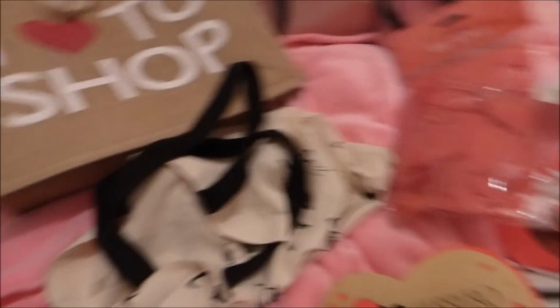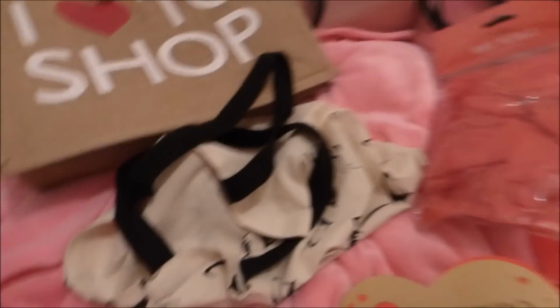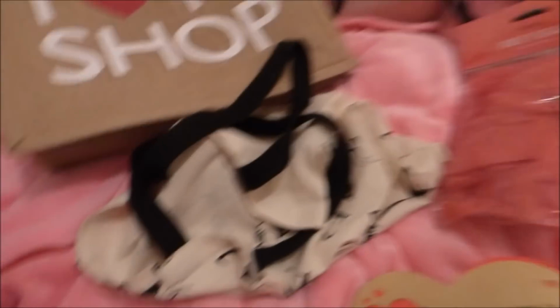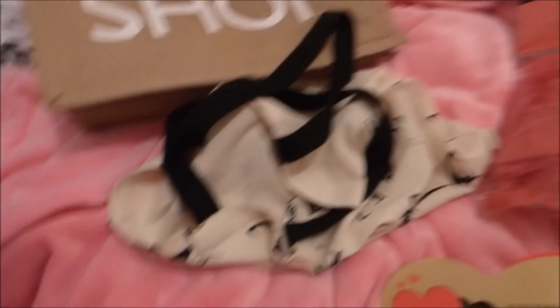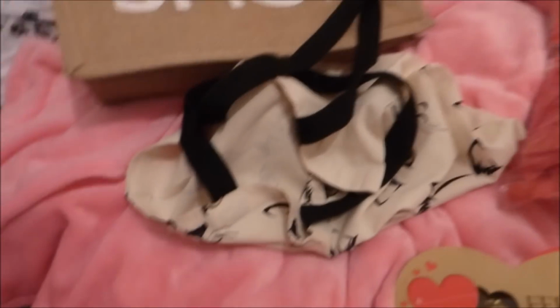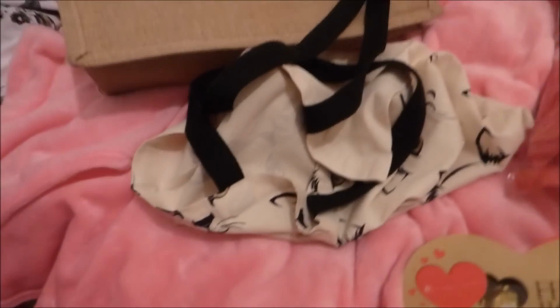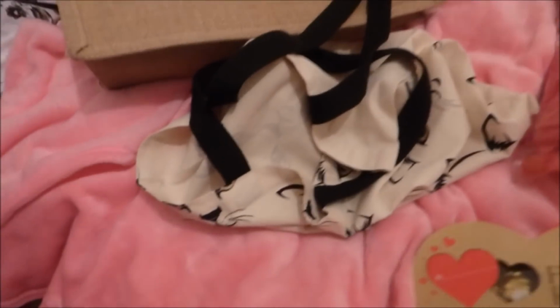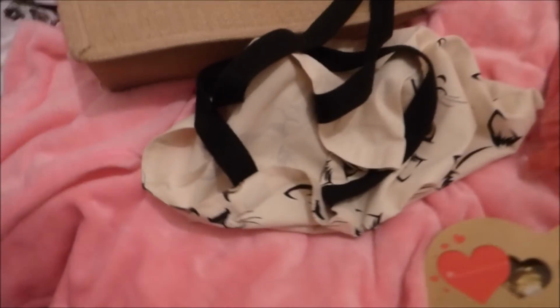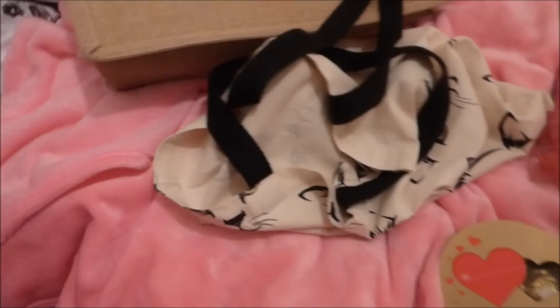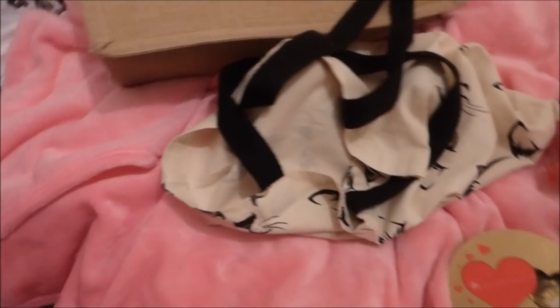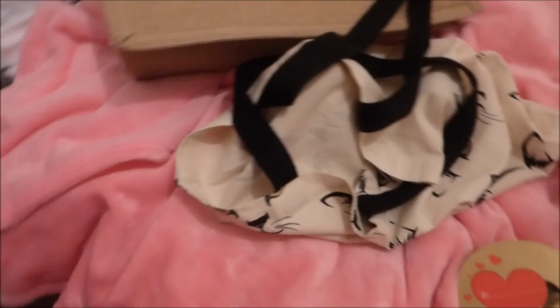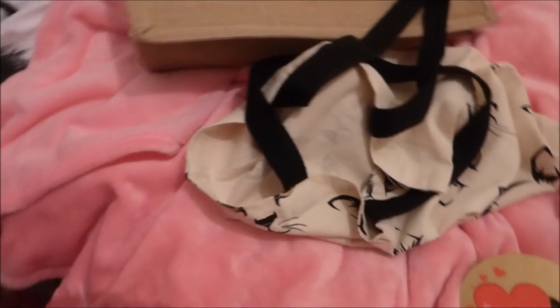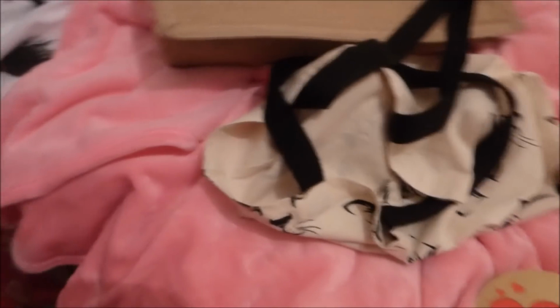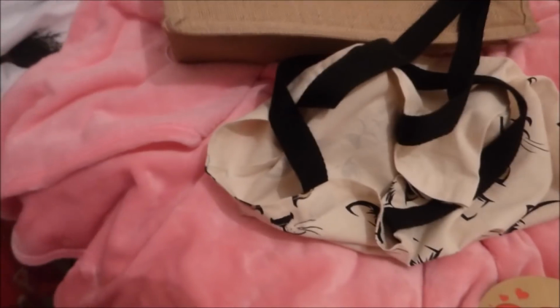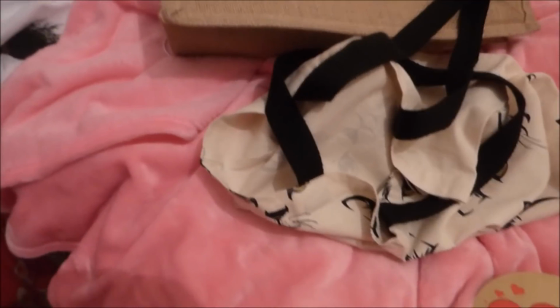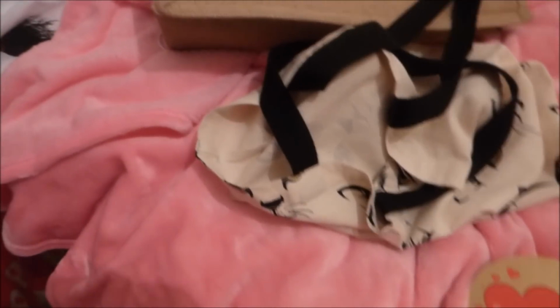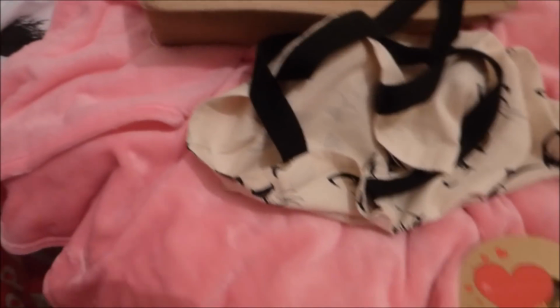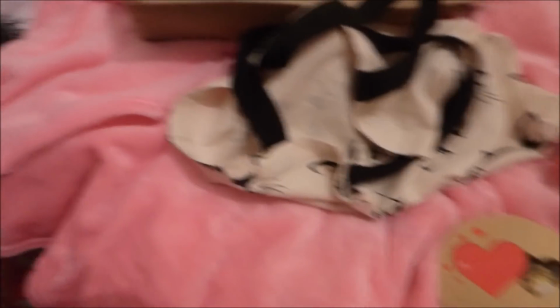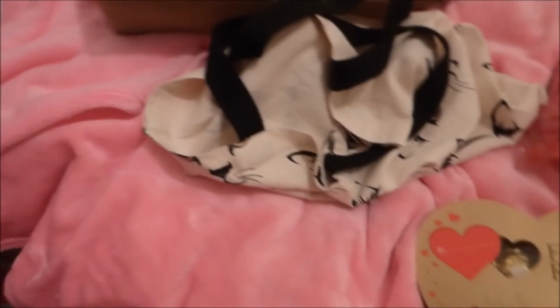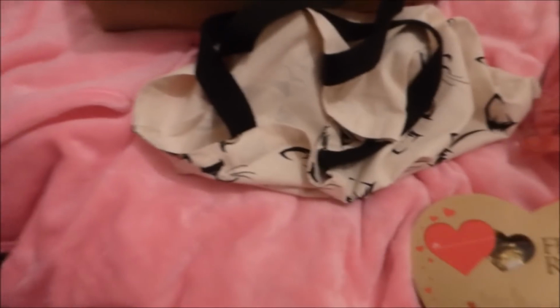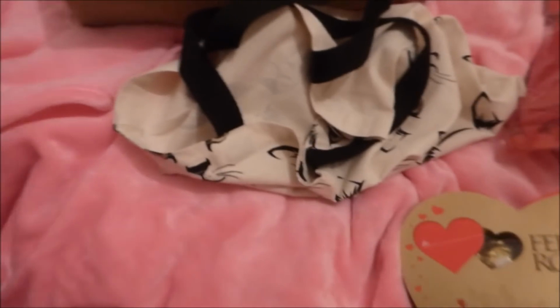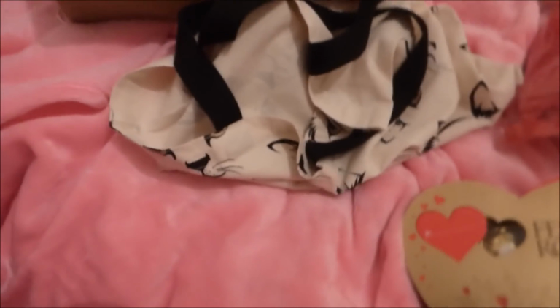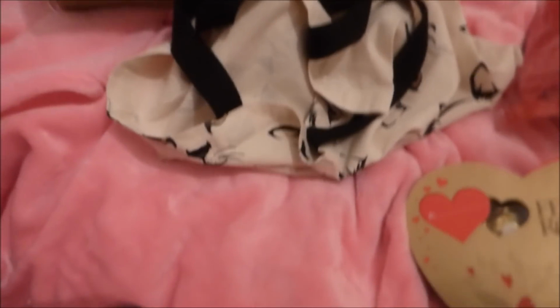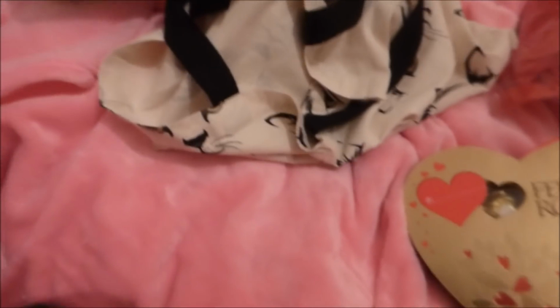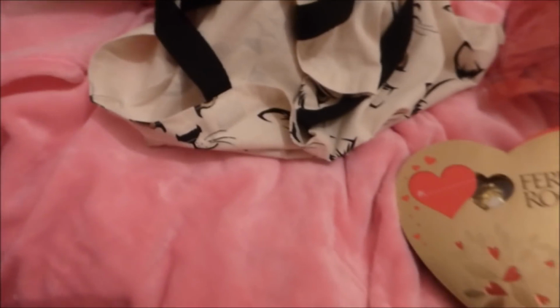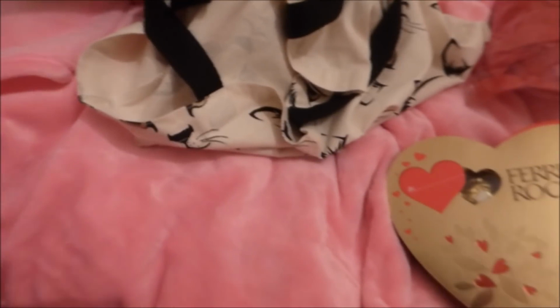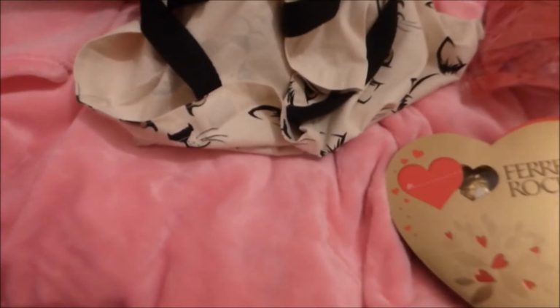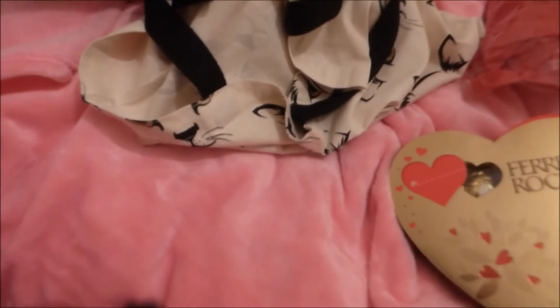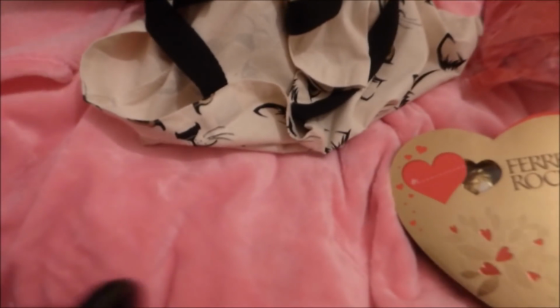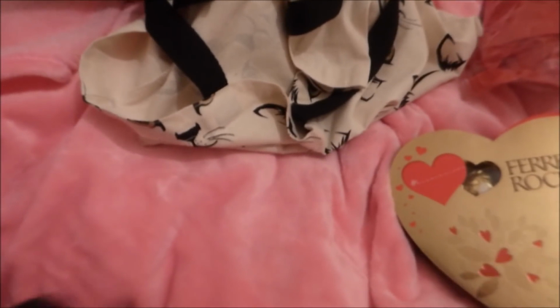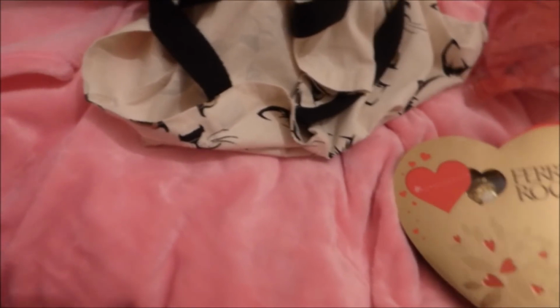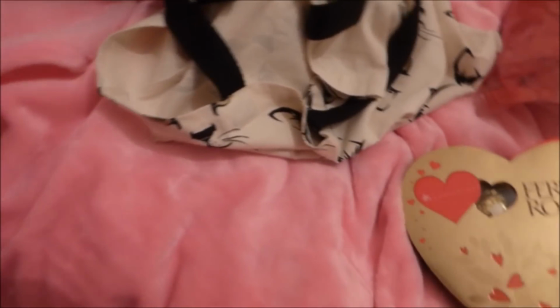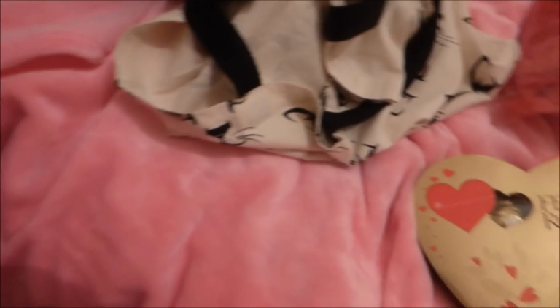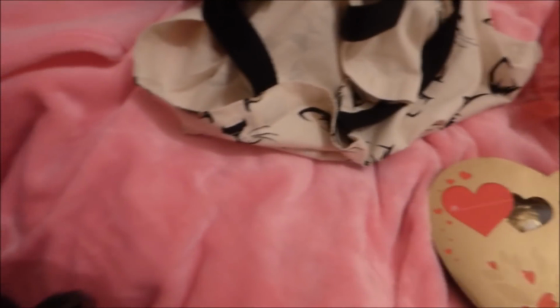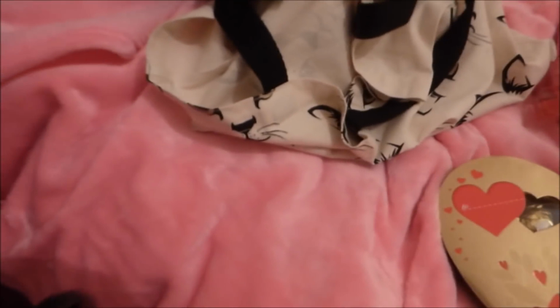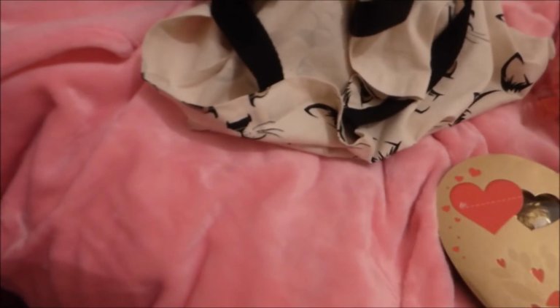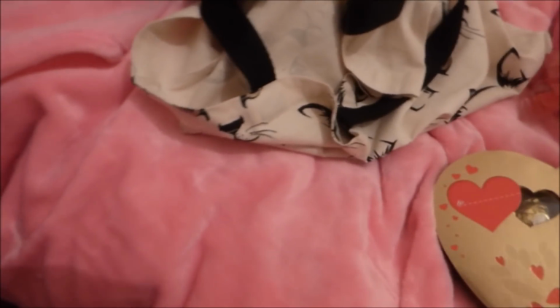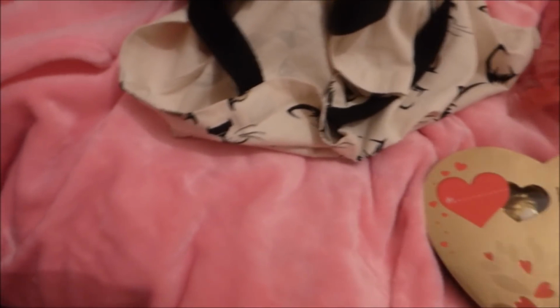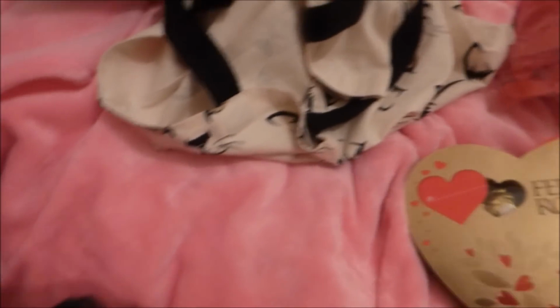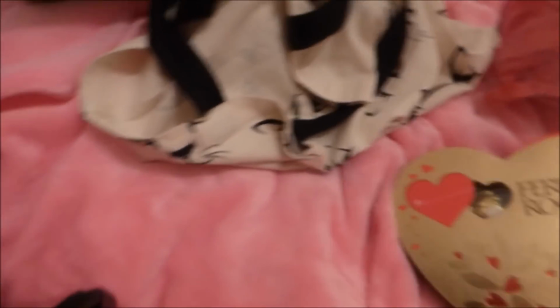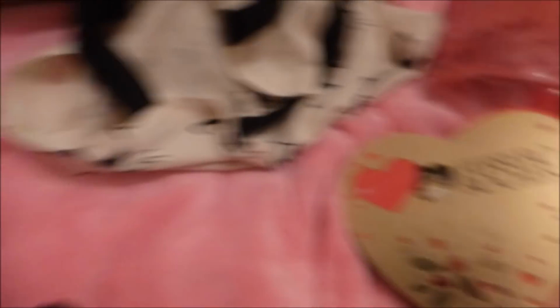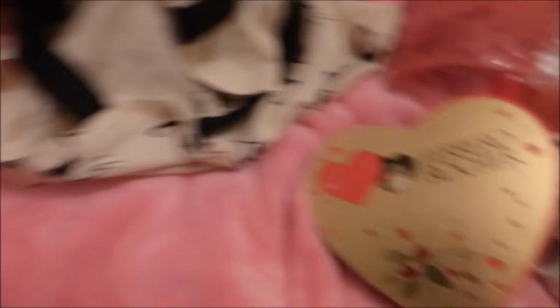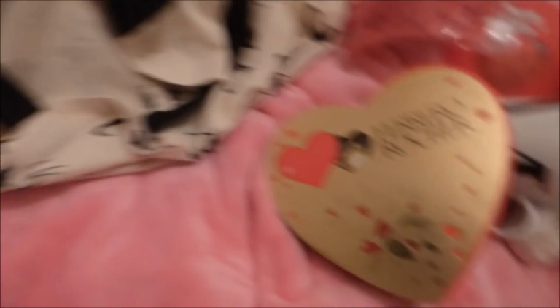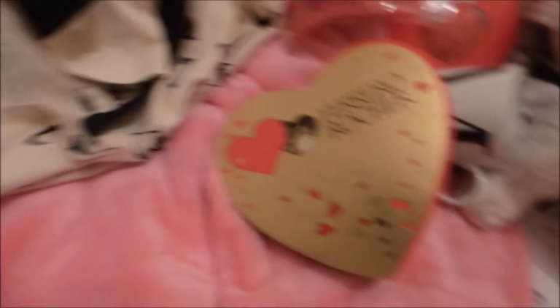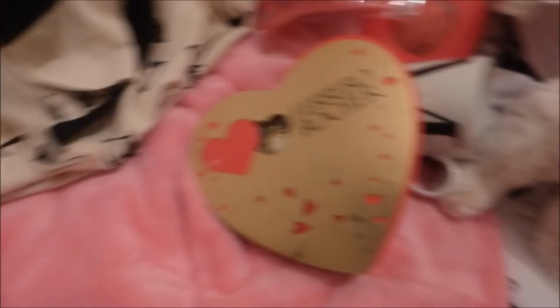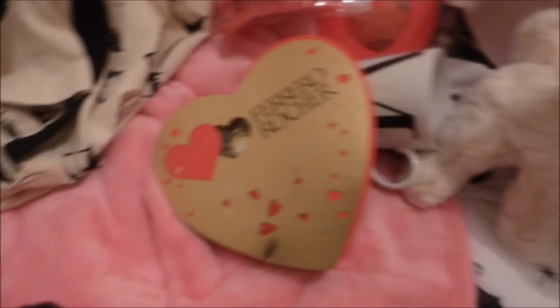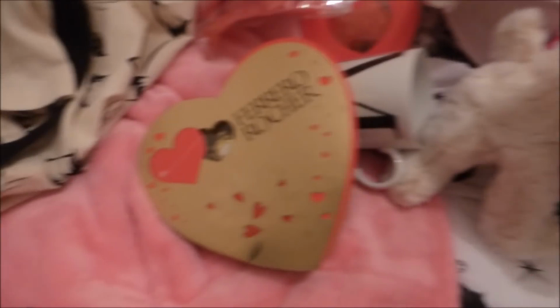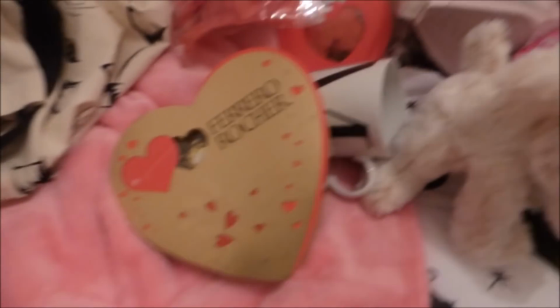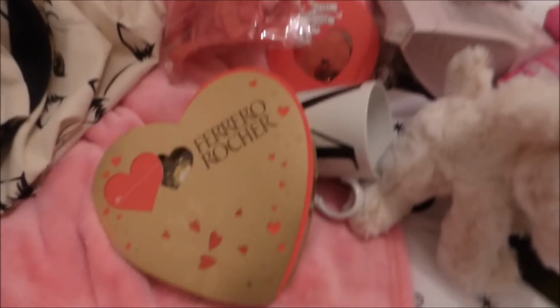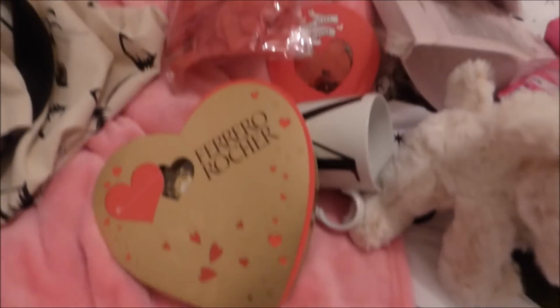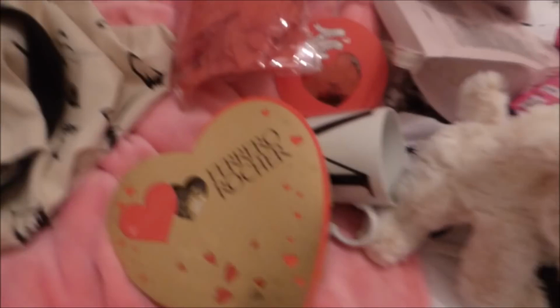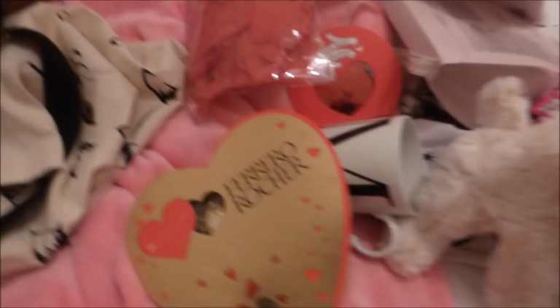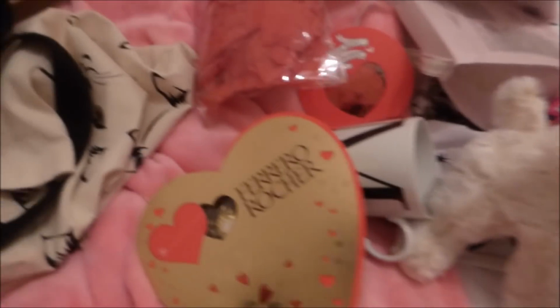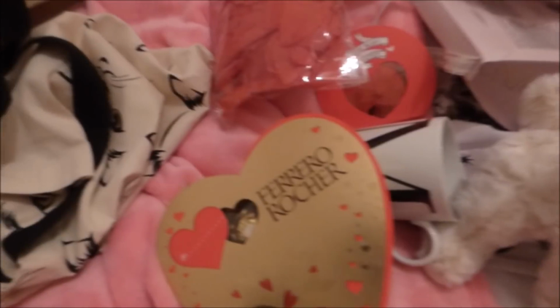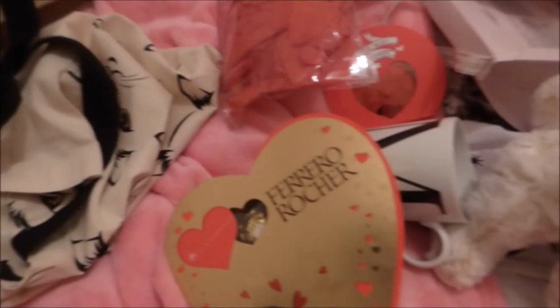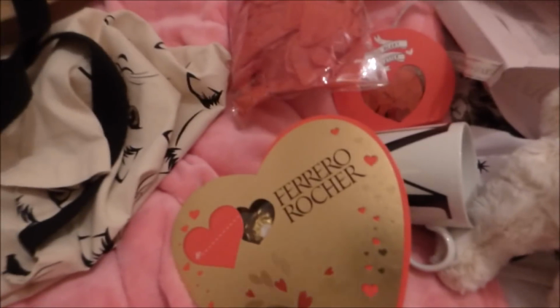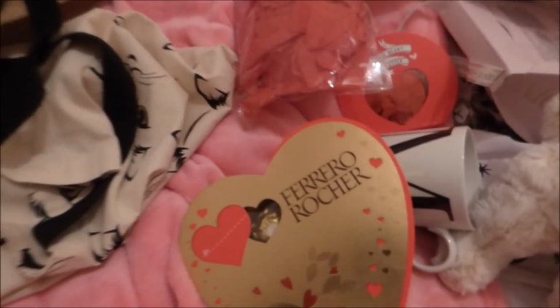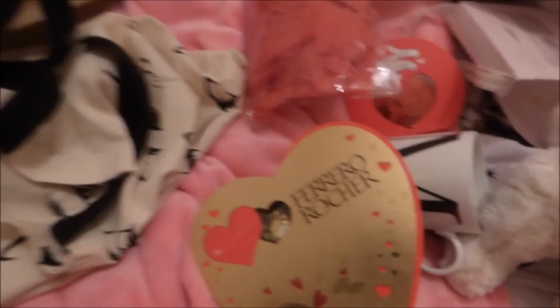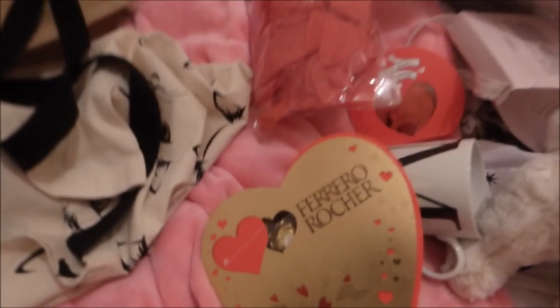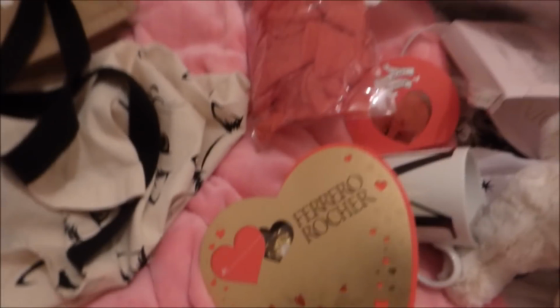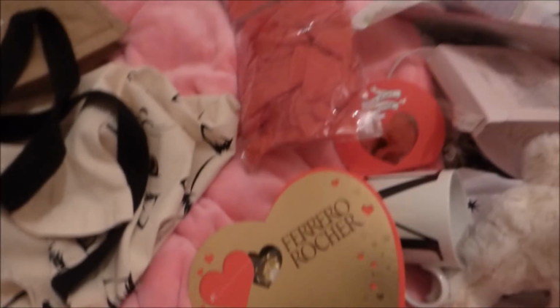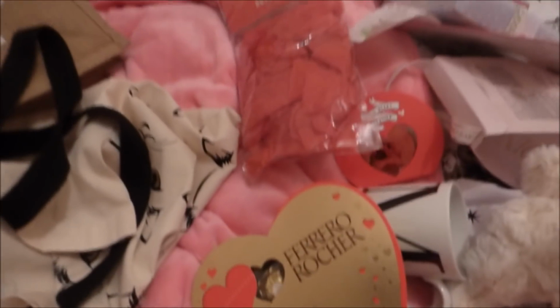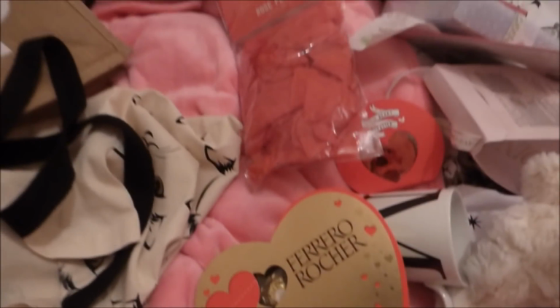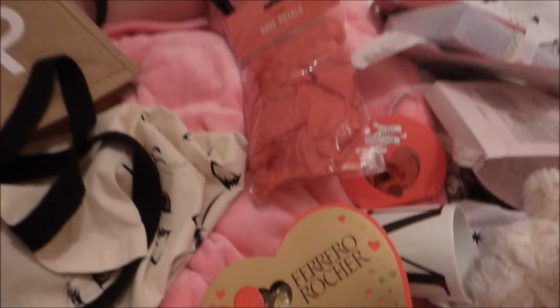I was looking for a foldable one - they had foldable ones at the pound shop but unfortunately they don't have it anymore. See you out of my haul - like and subscribe. Love you guys, see you in the next one!